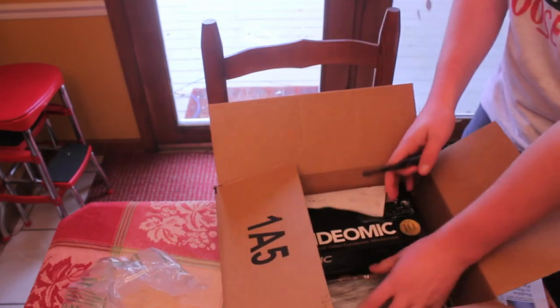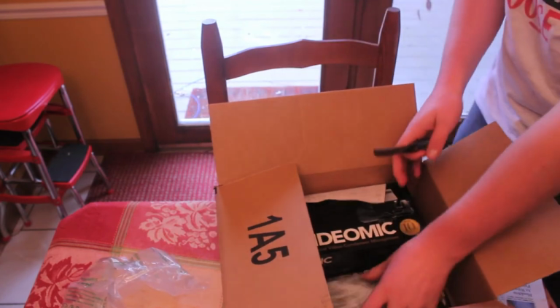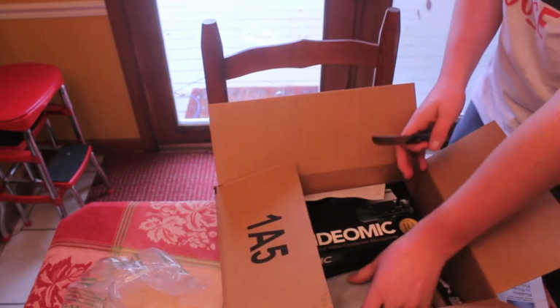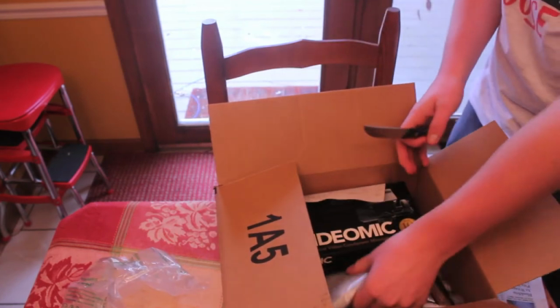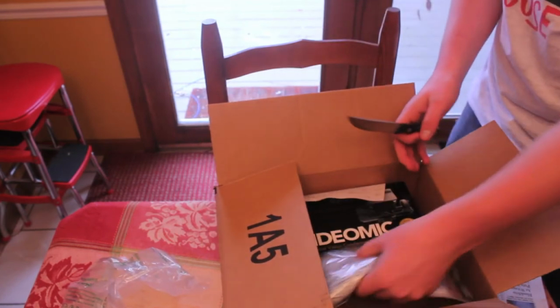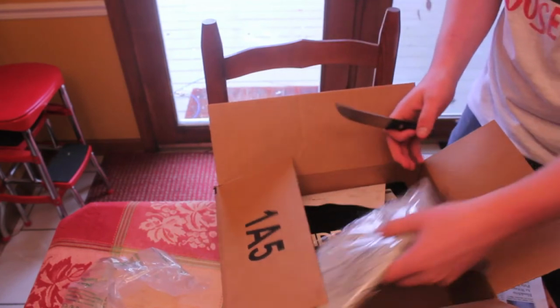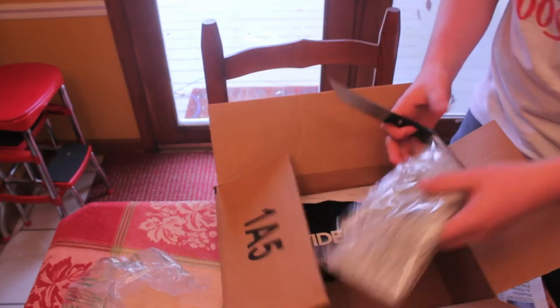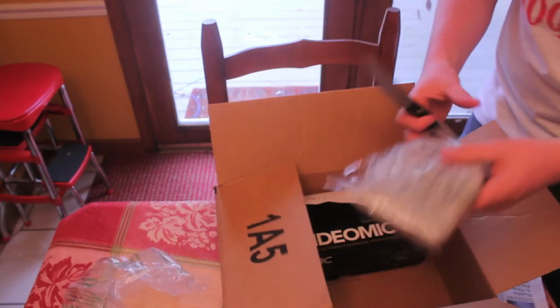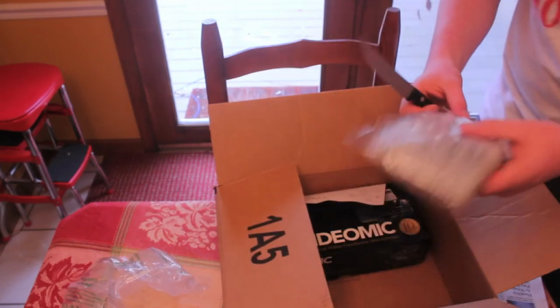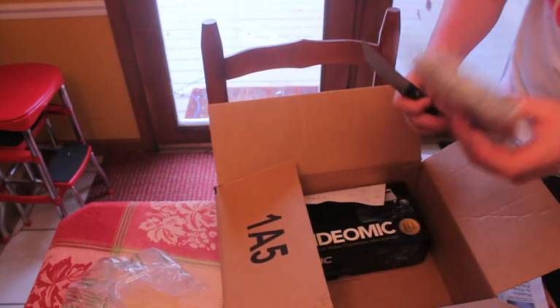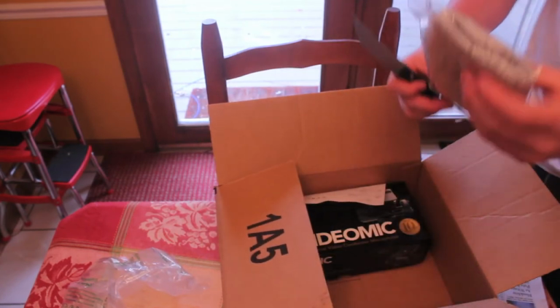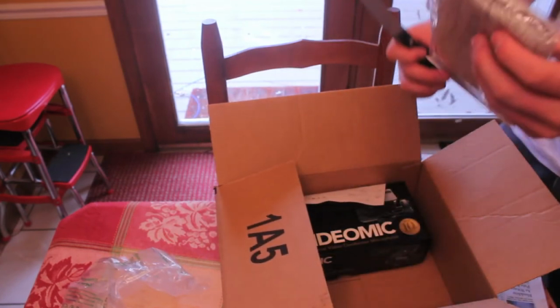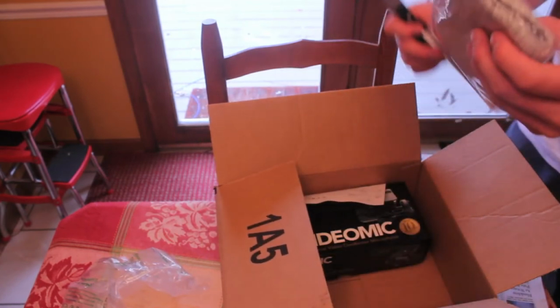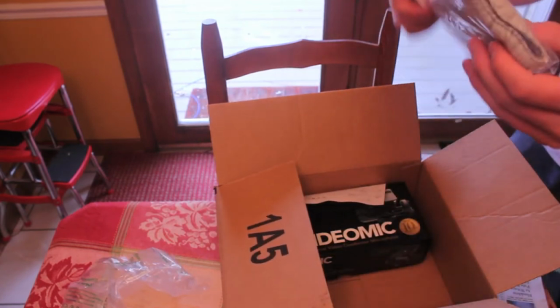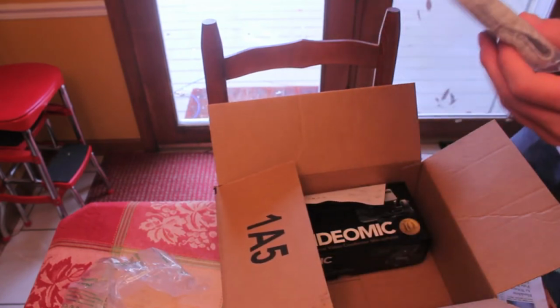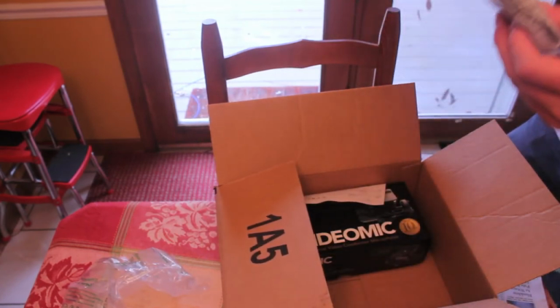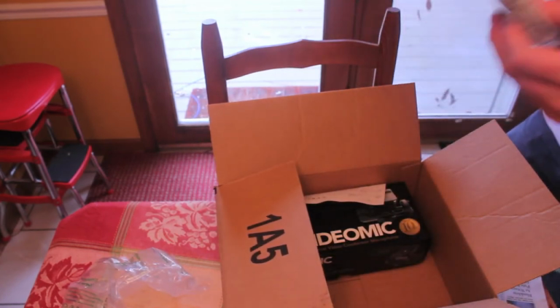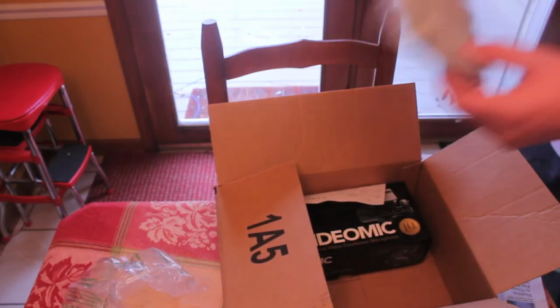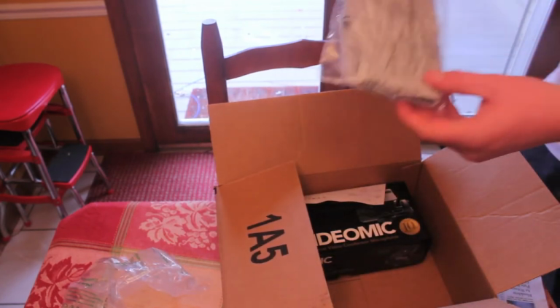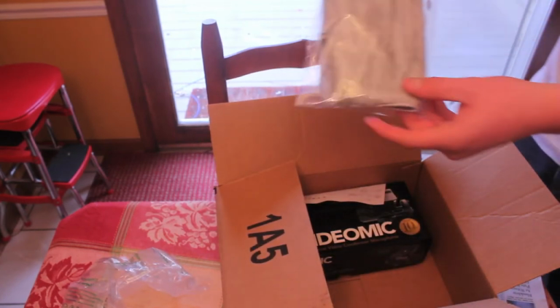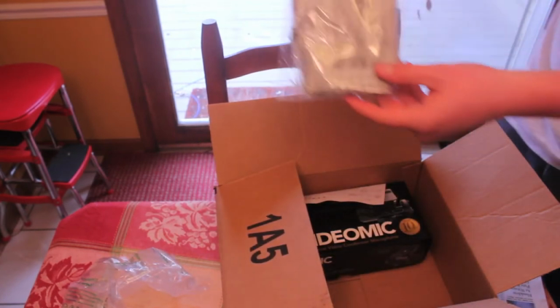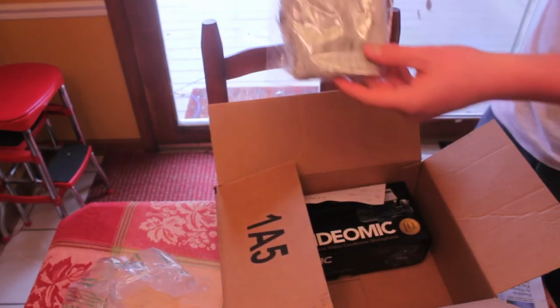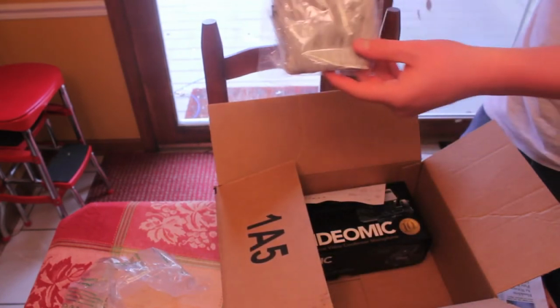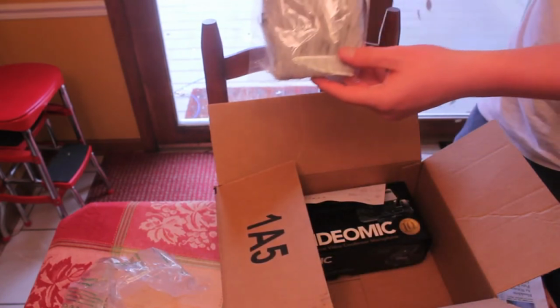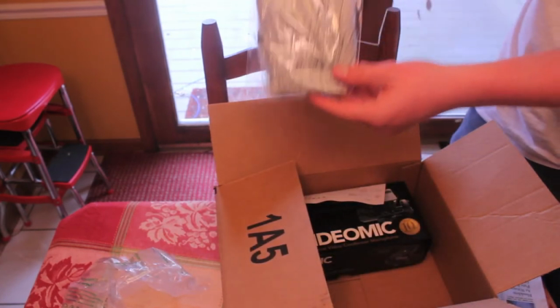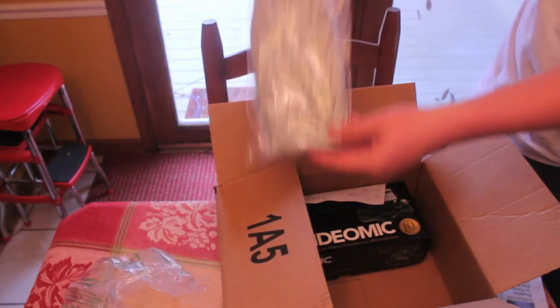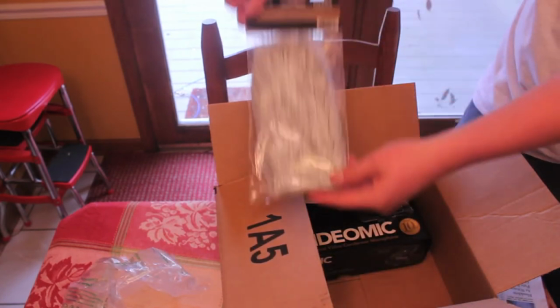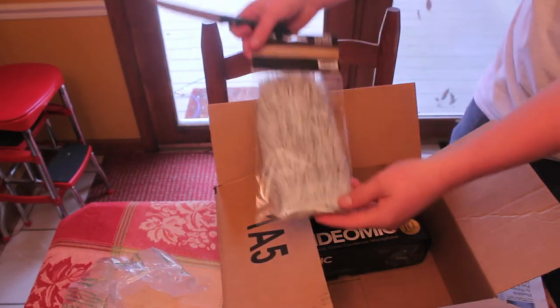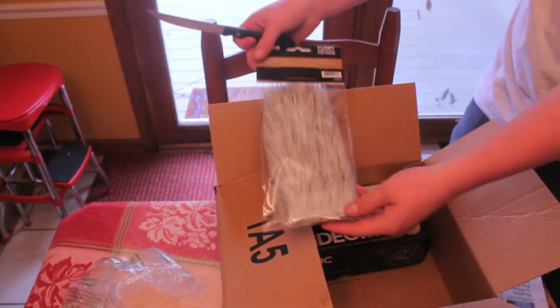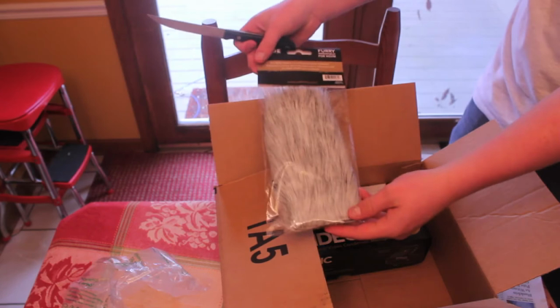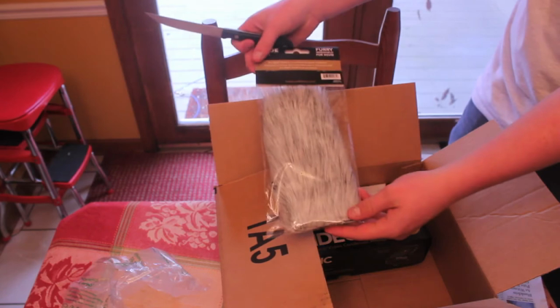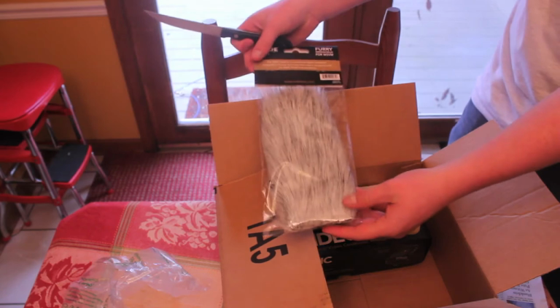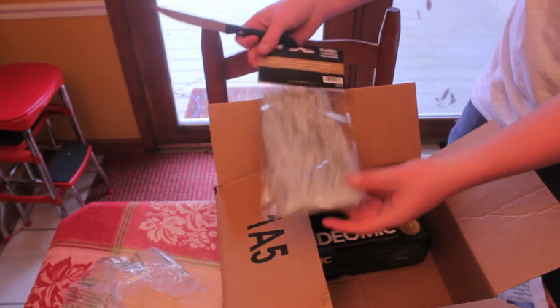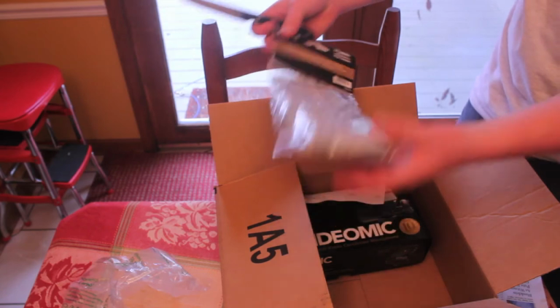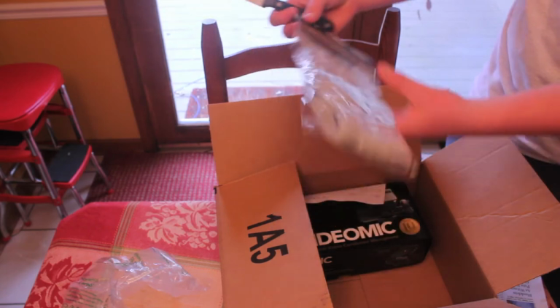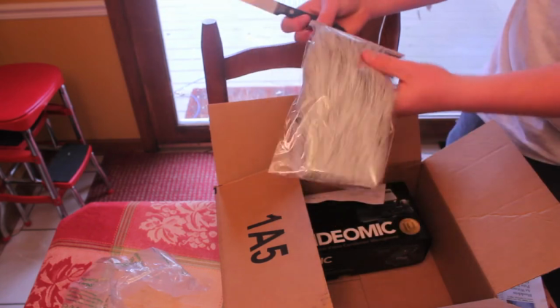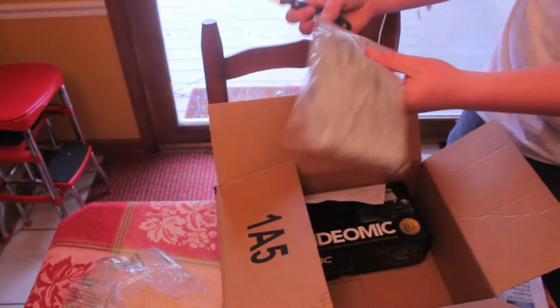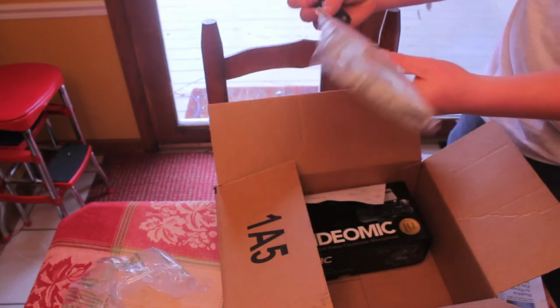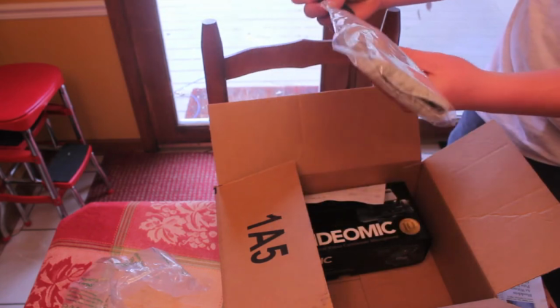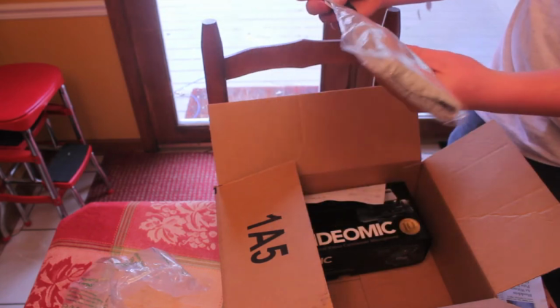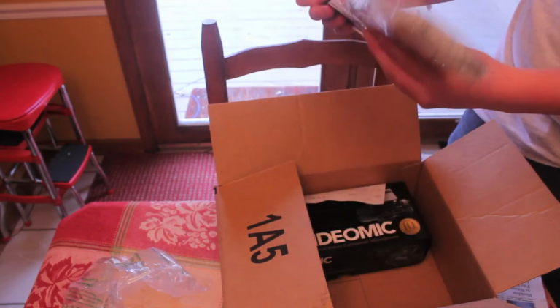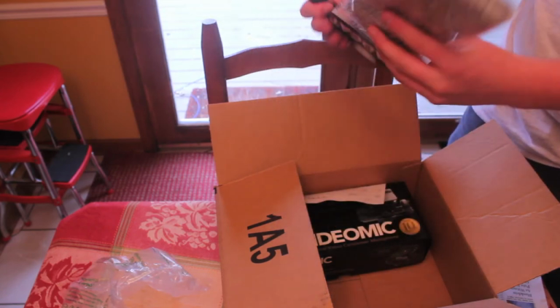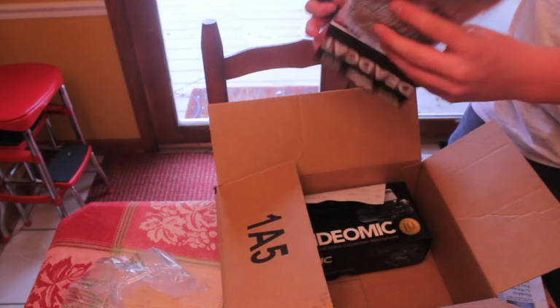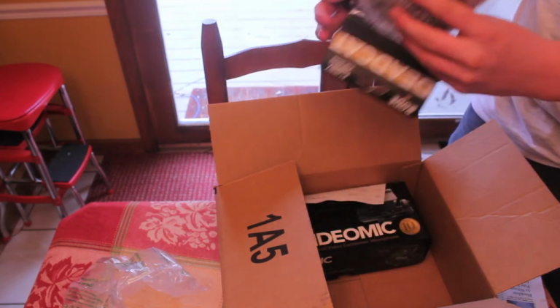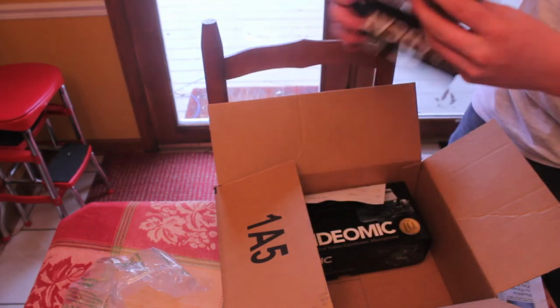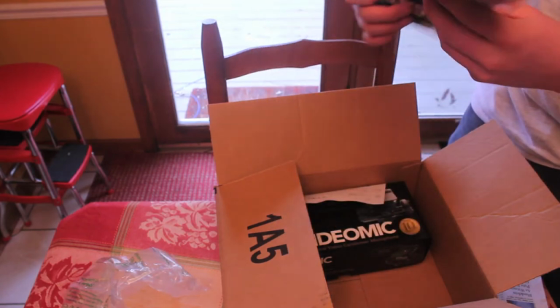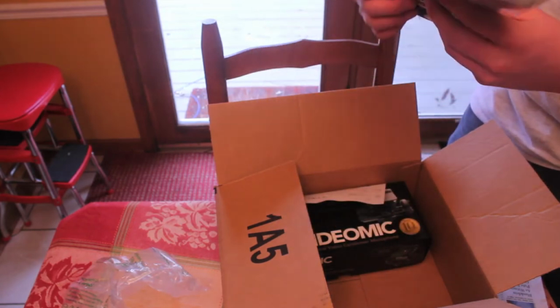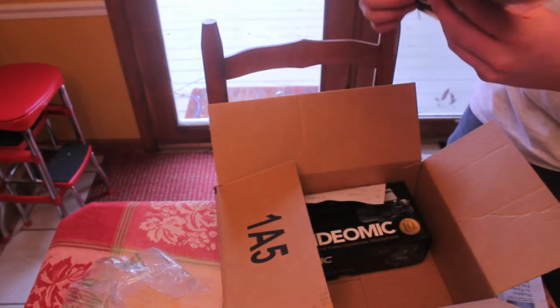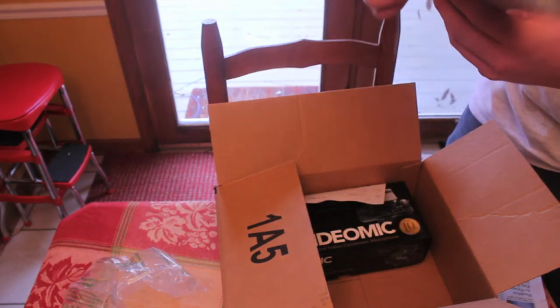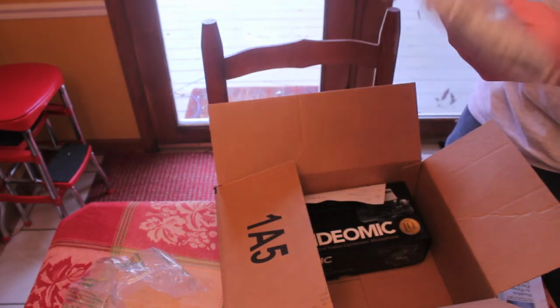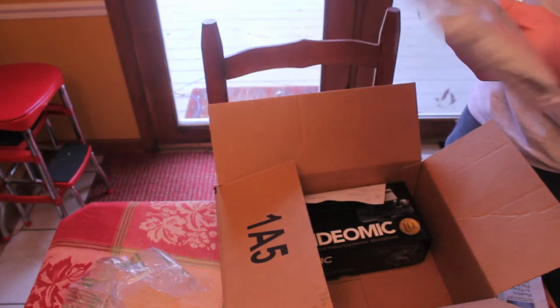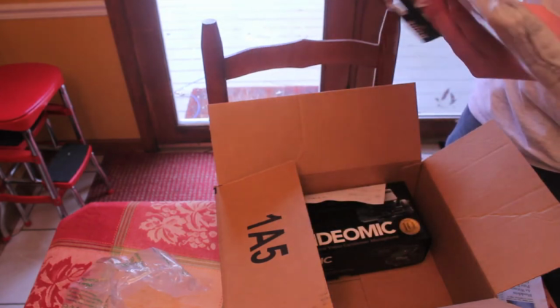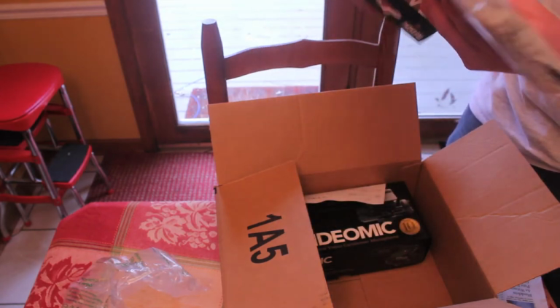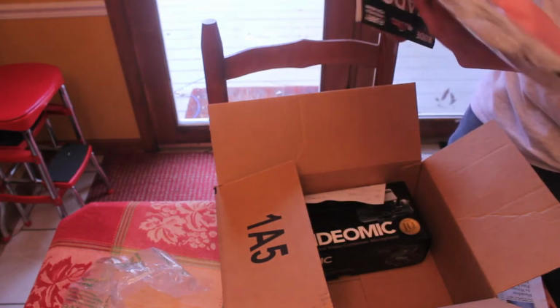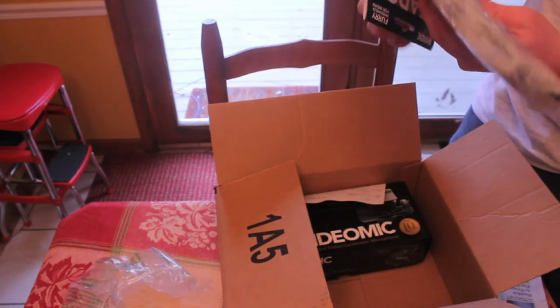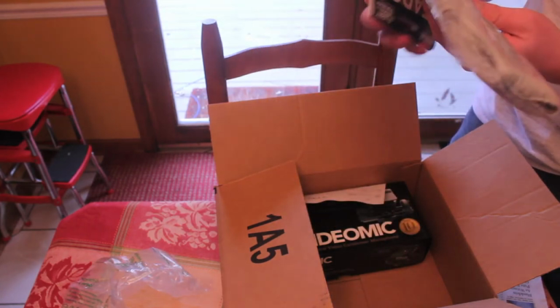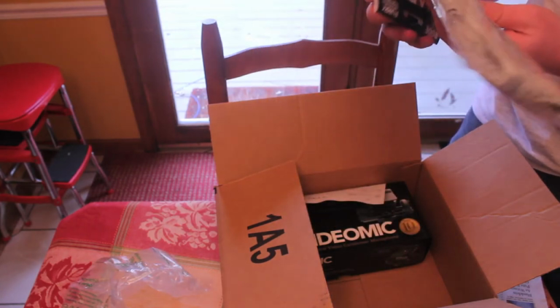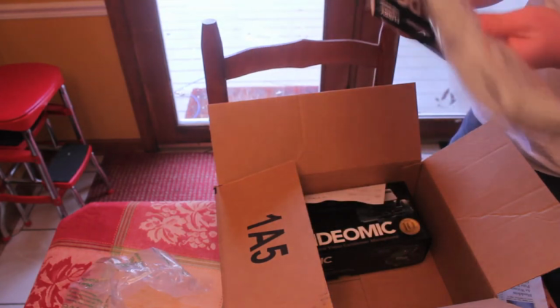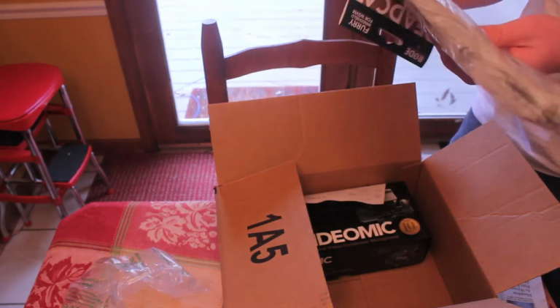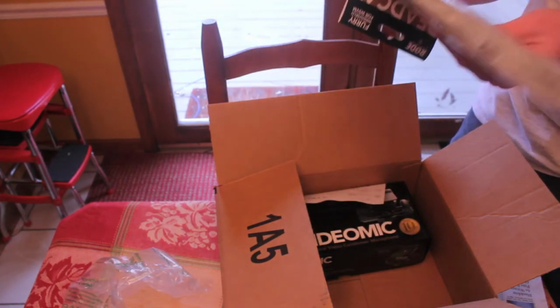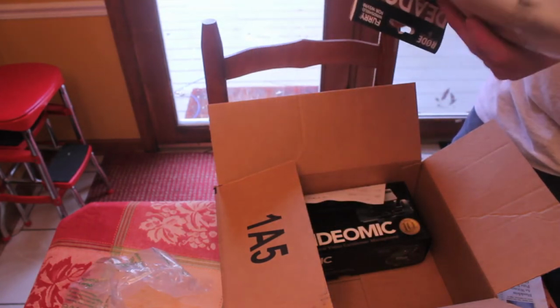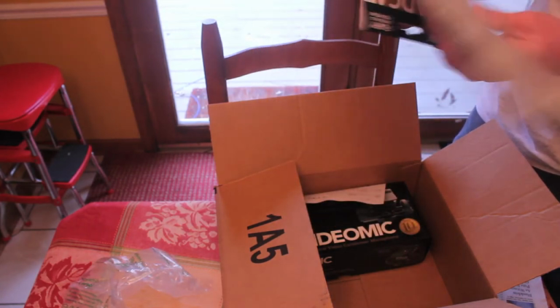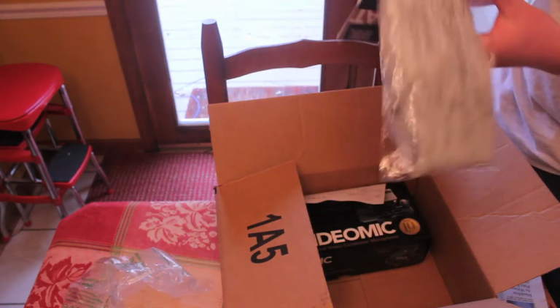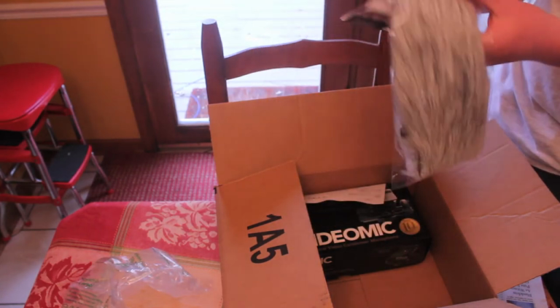First I'll pull out the wind cover — it looks sort of like a dead rat. Not really going for style, just going for functionality here.